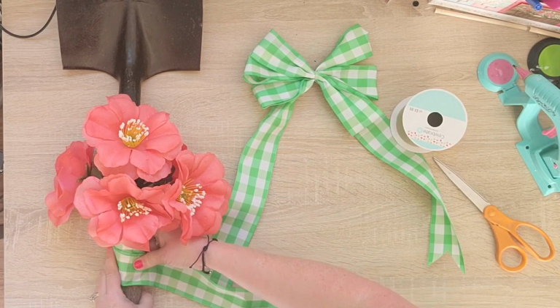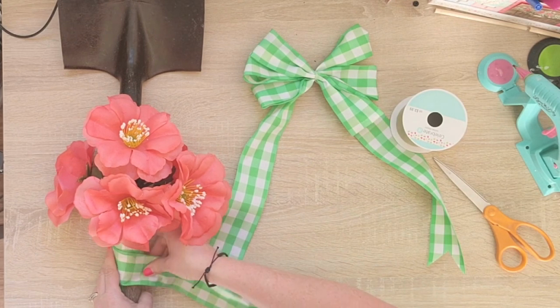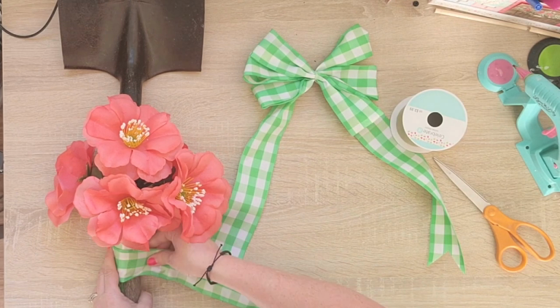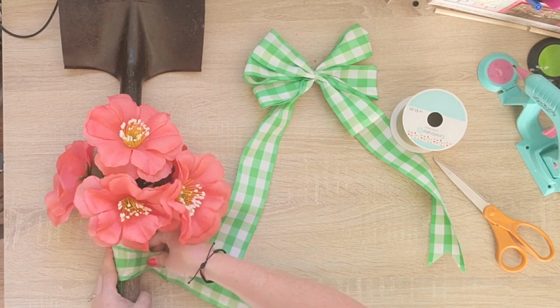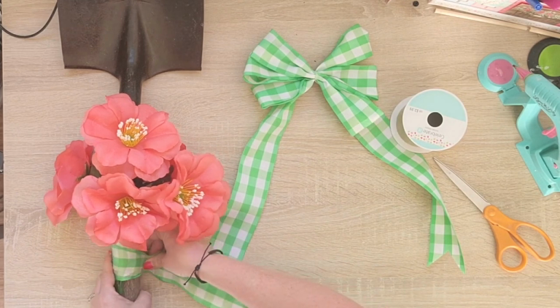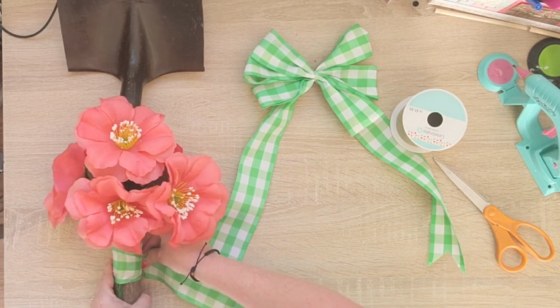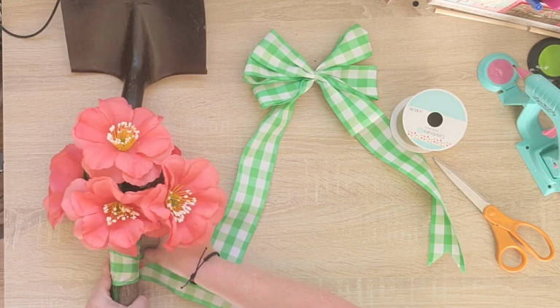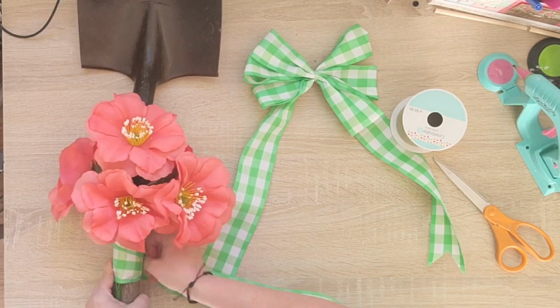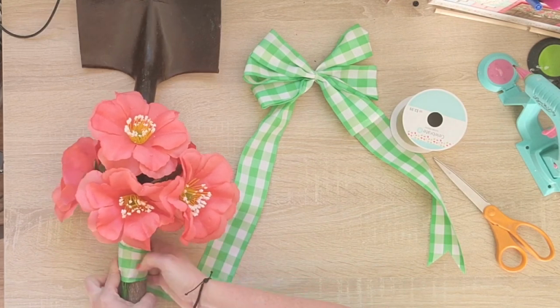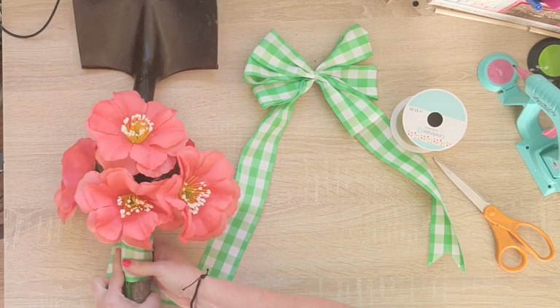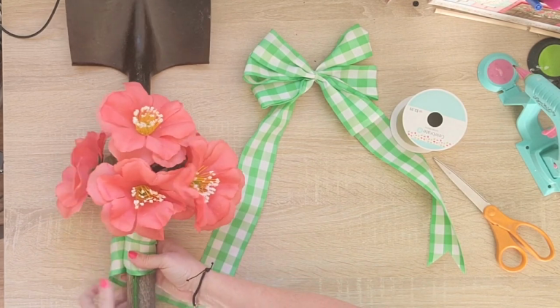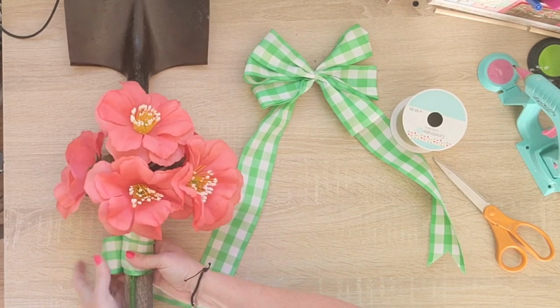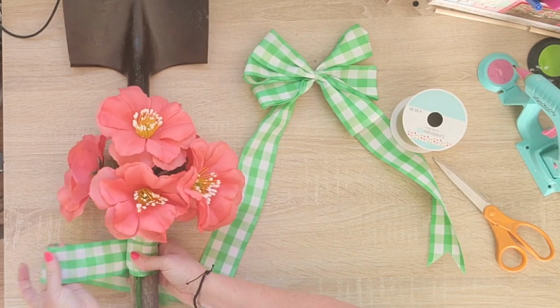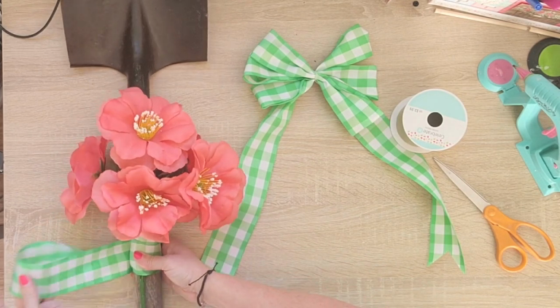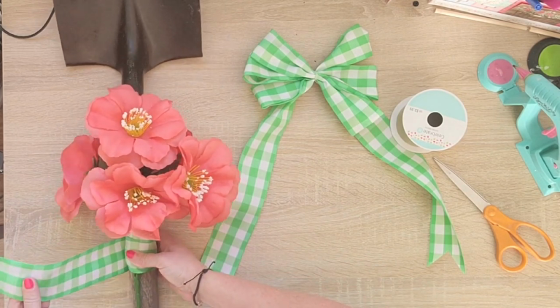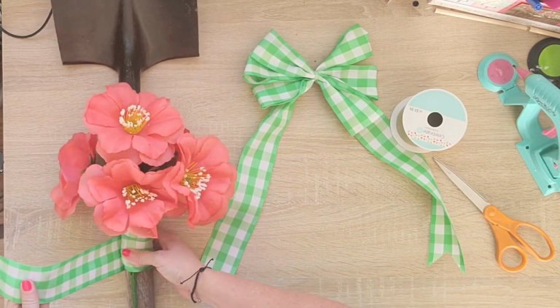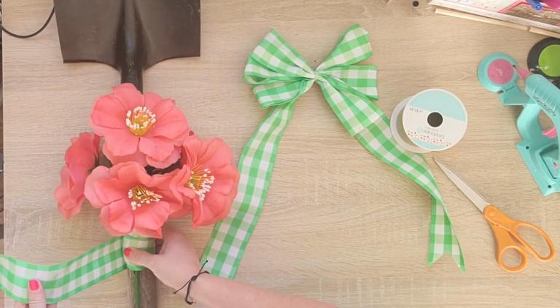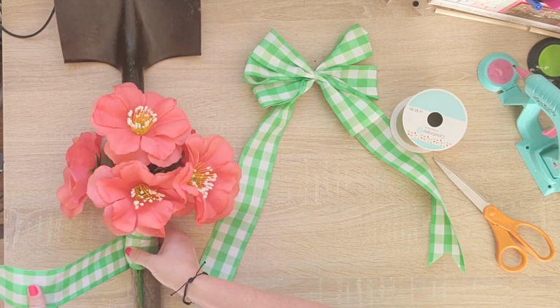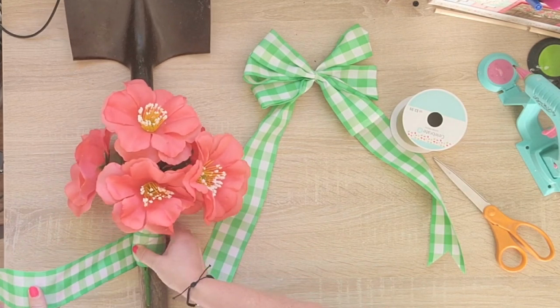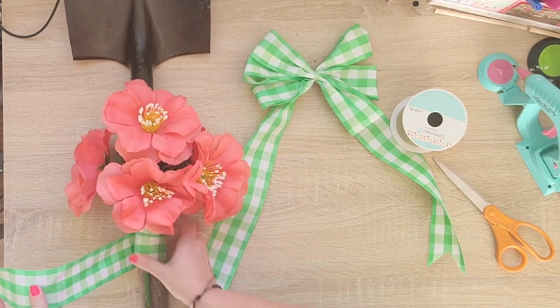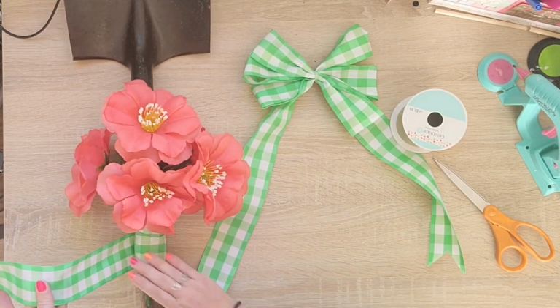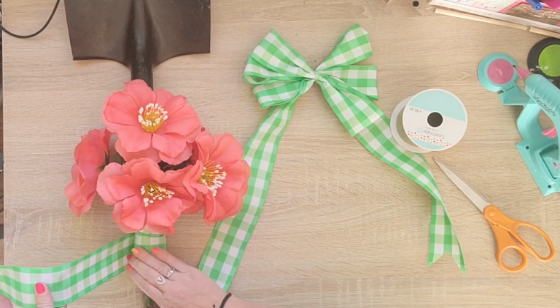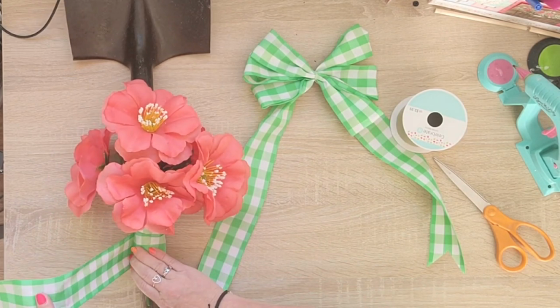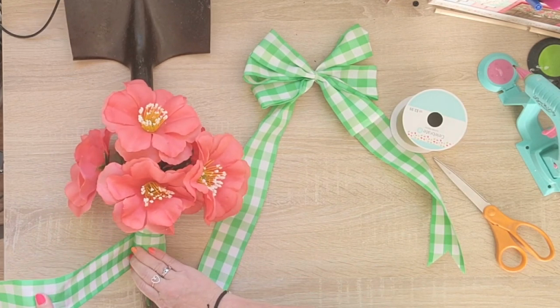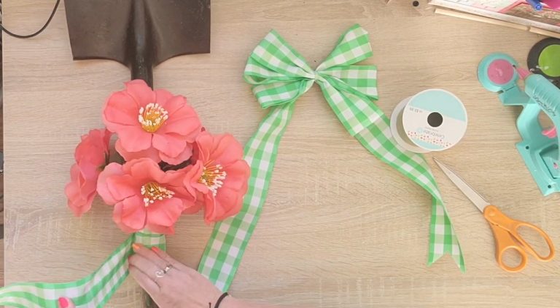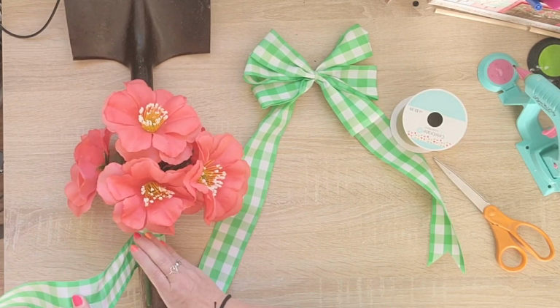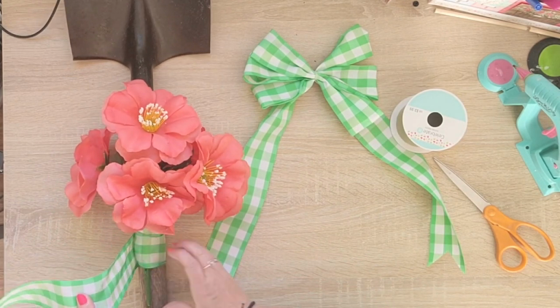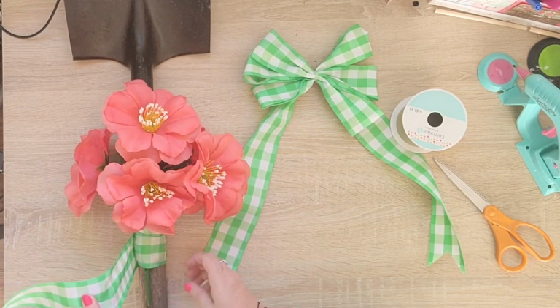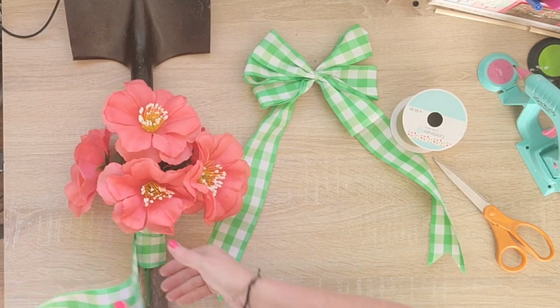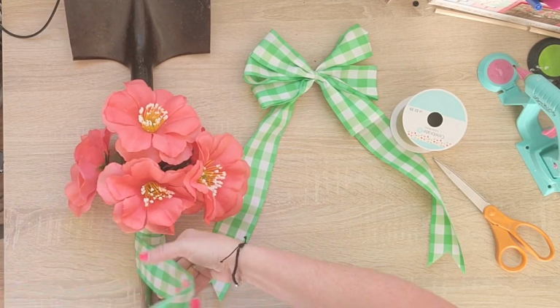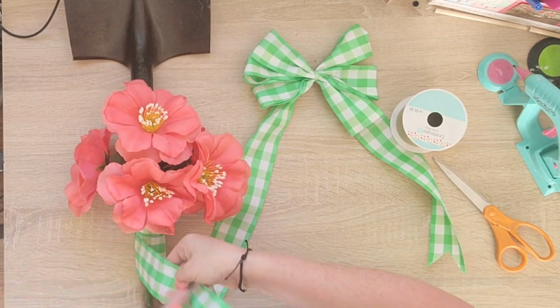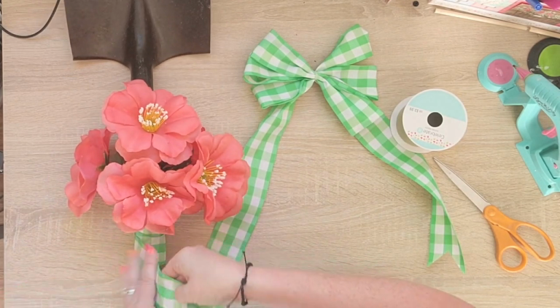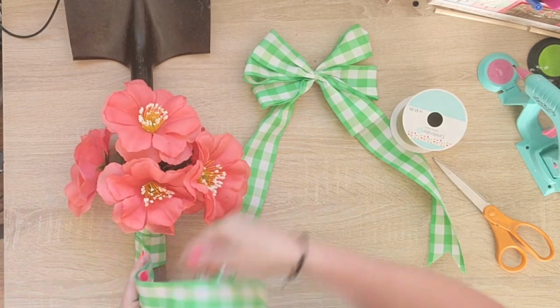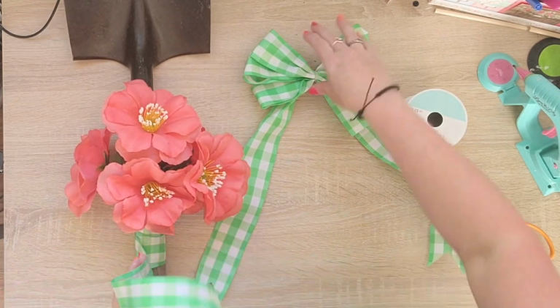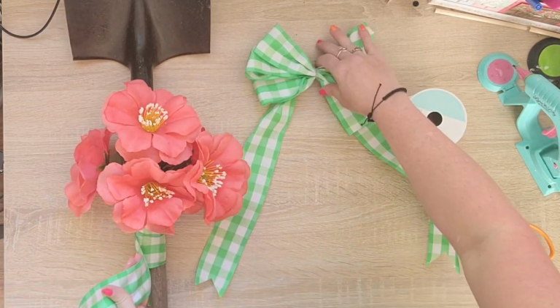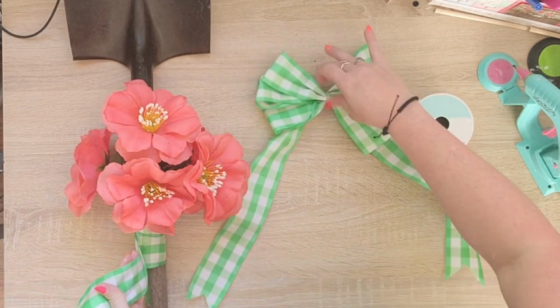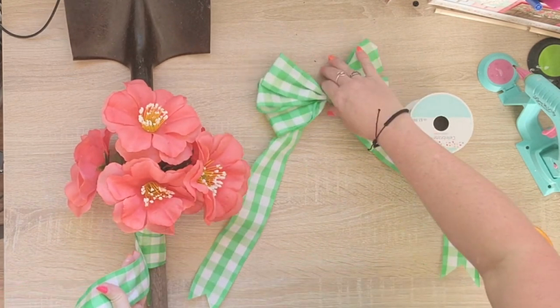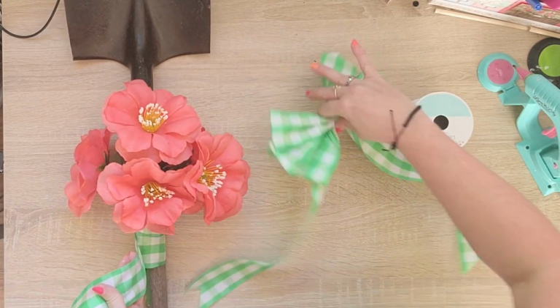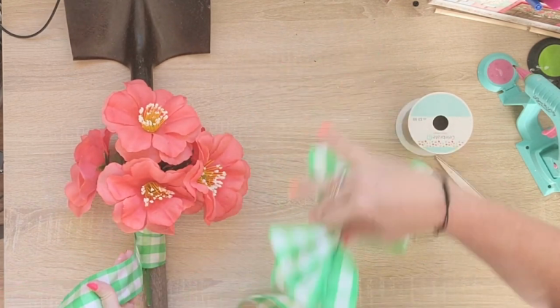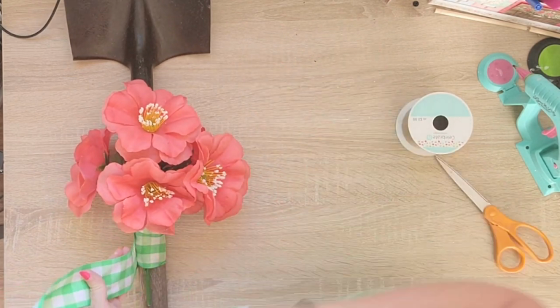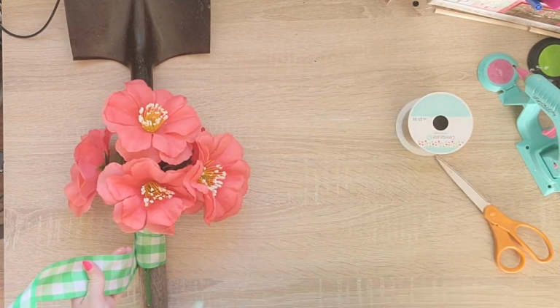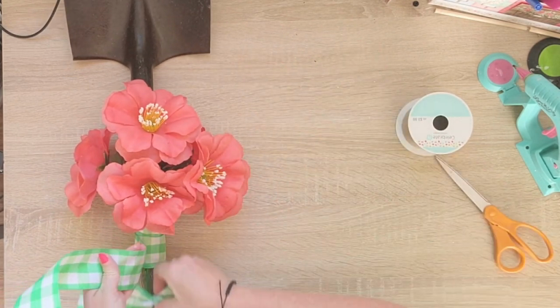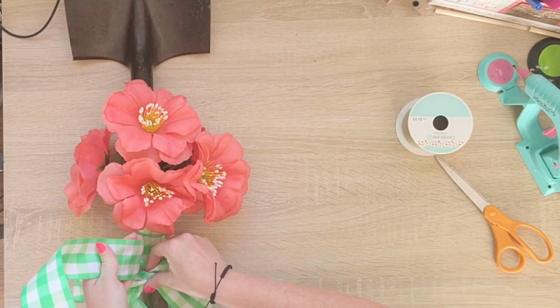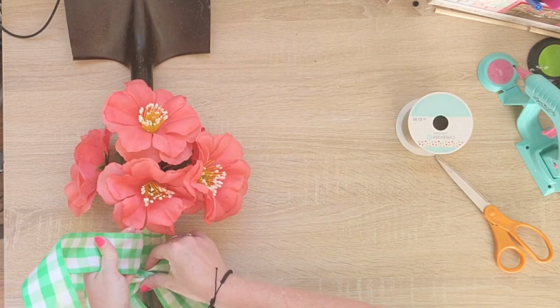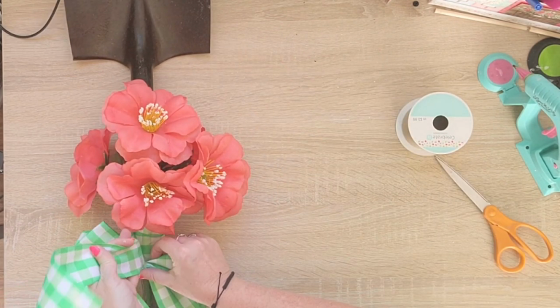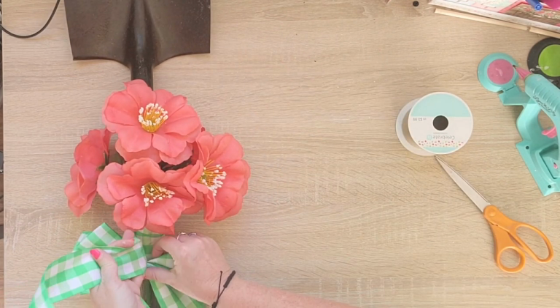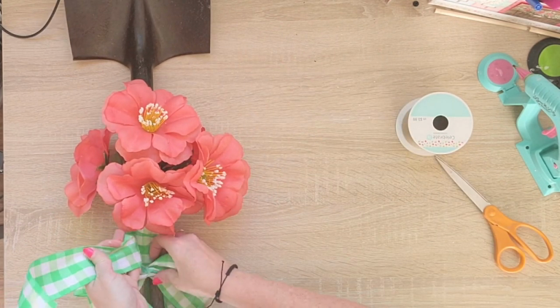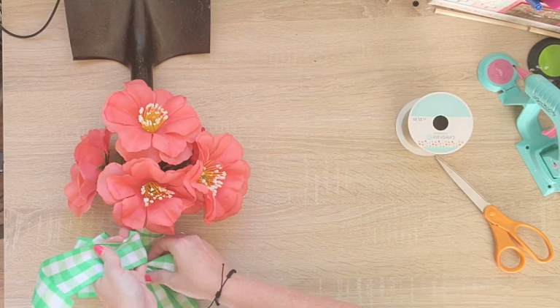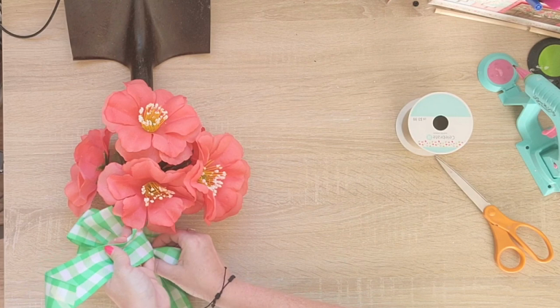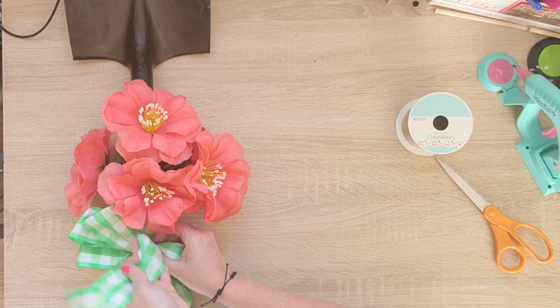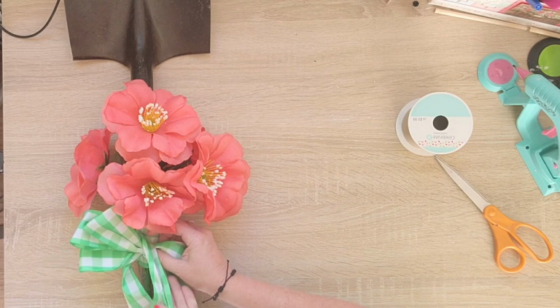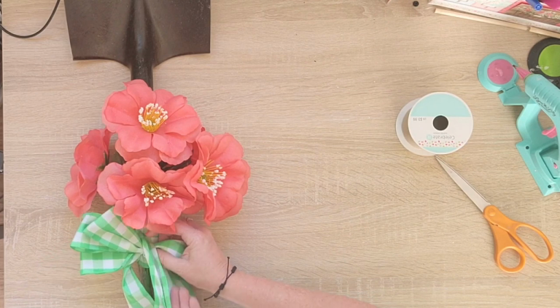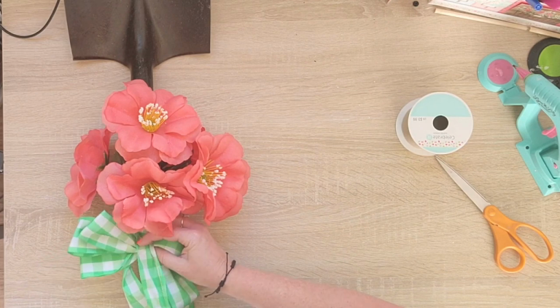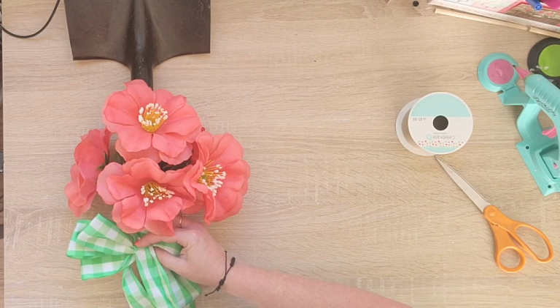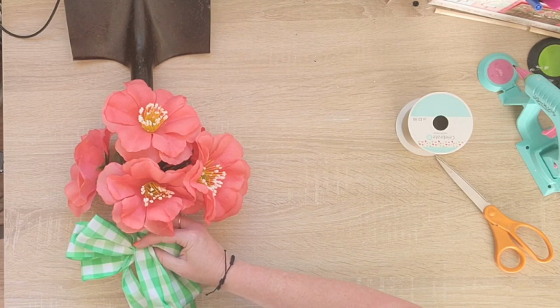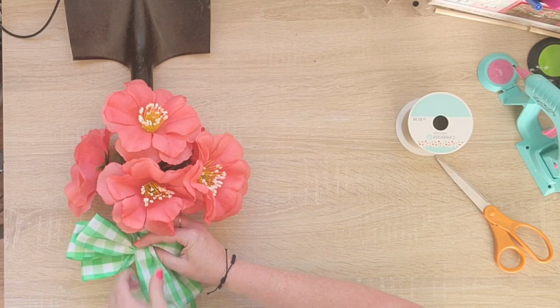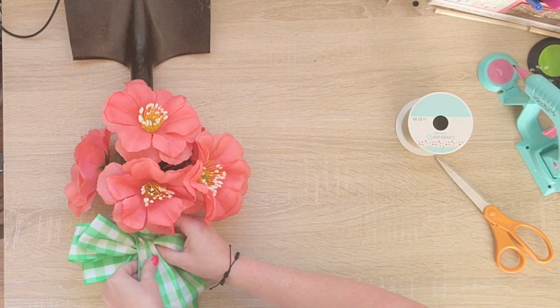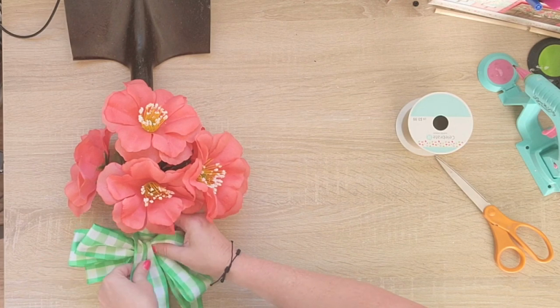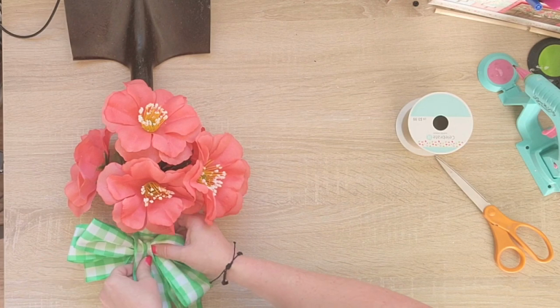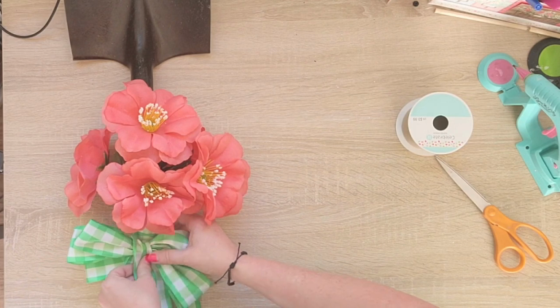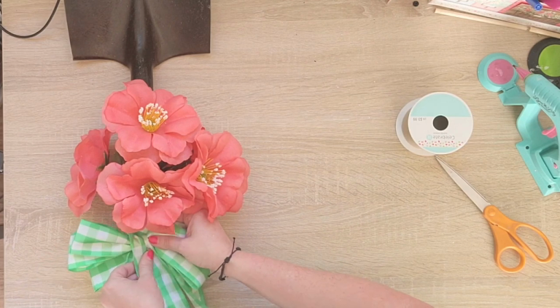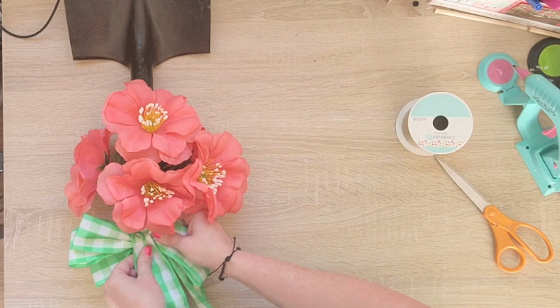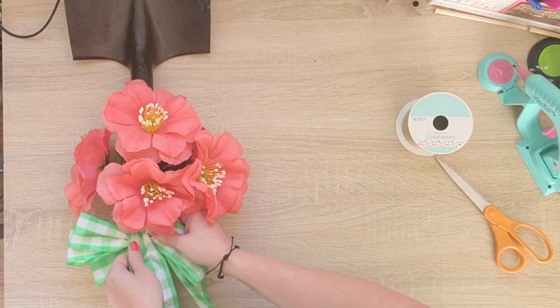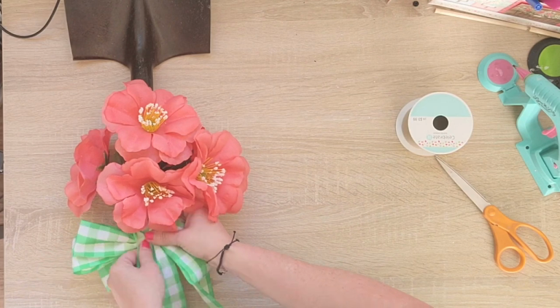Alright, so back to this project. I'm just adding the bow, and then we'll put it in the yard and we'll be ready to go.